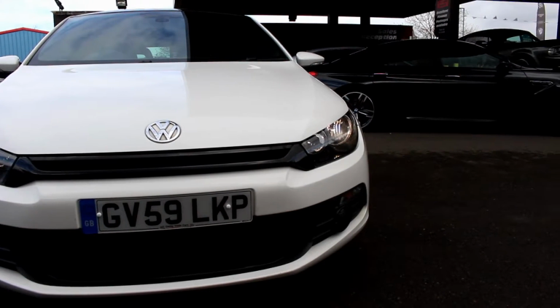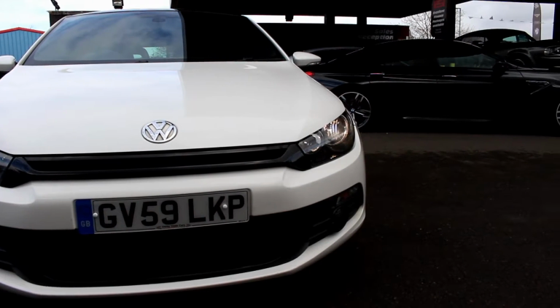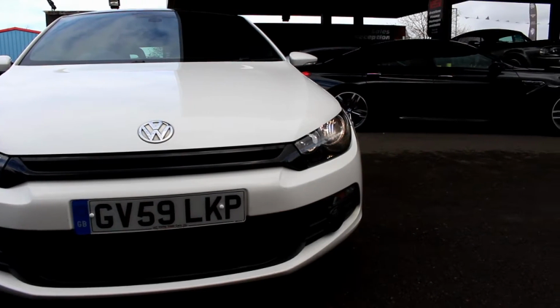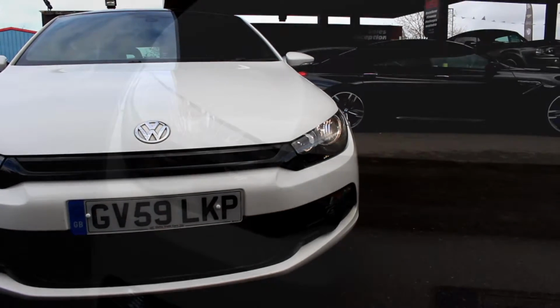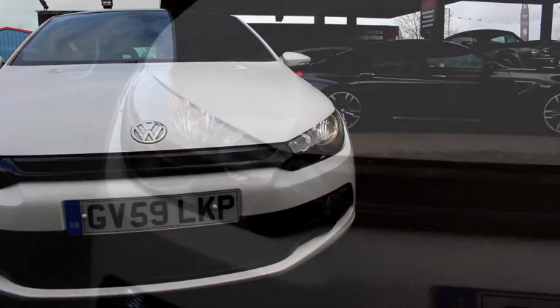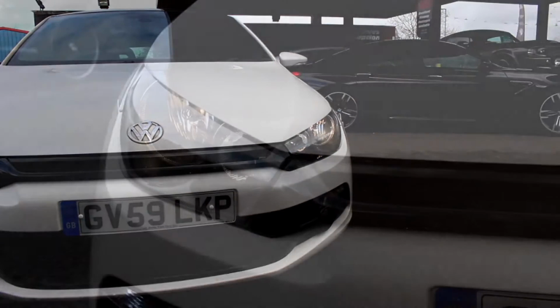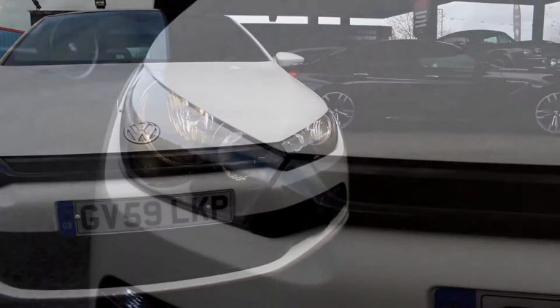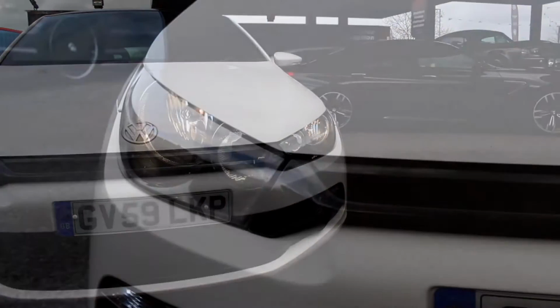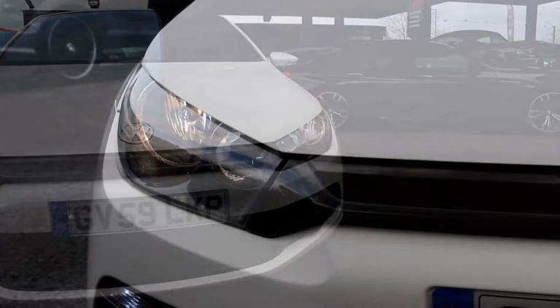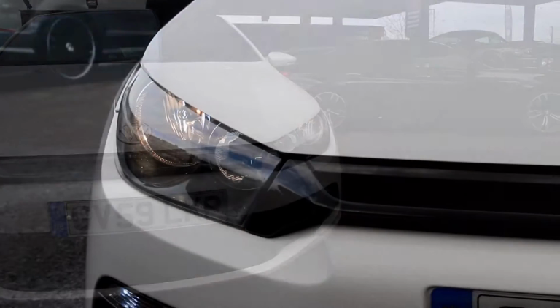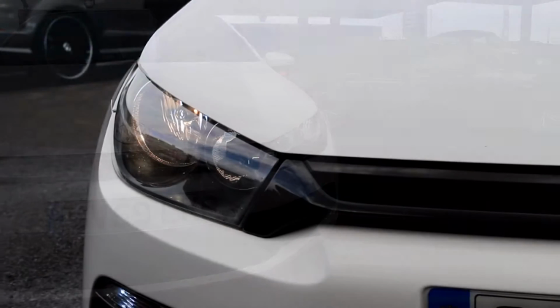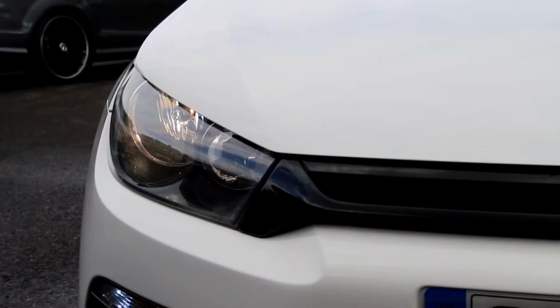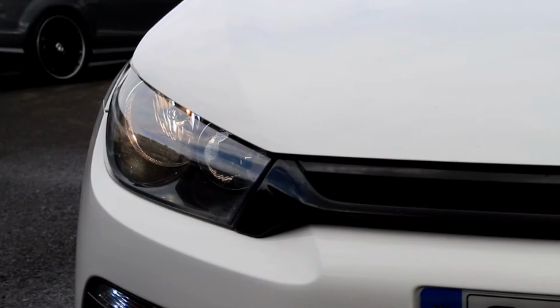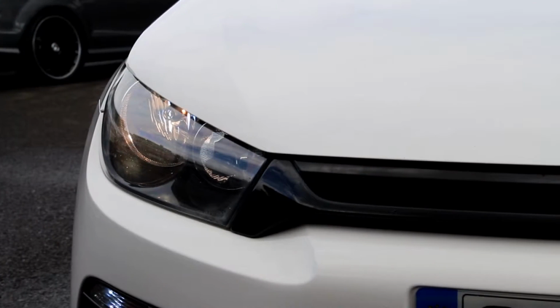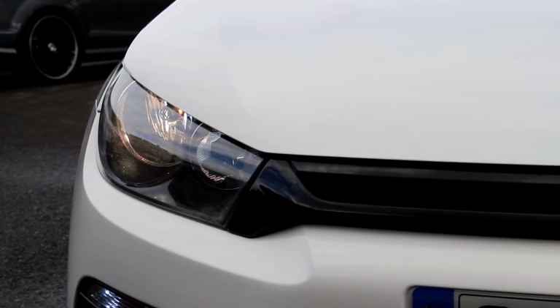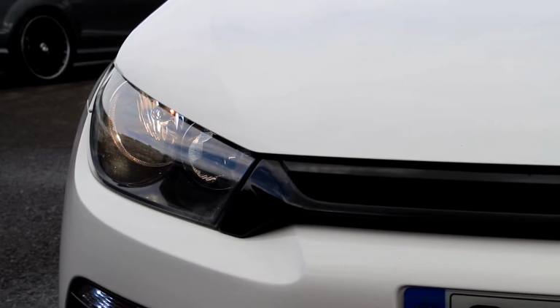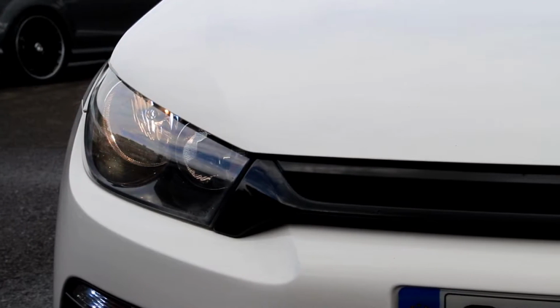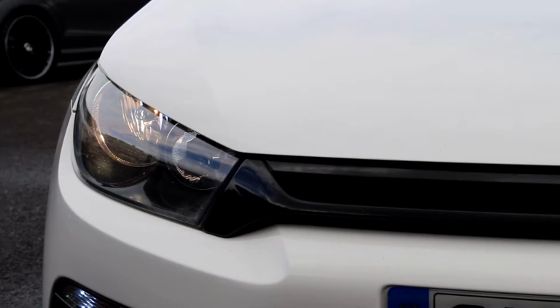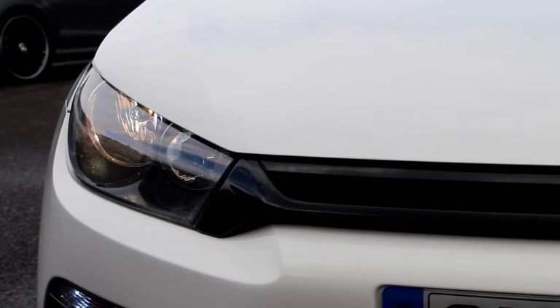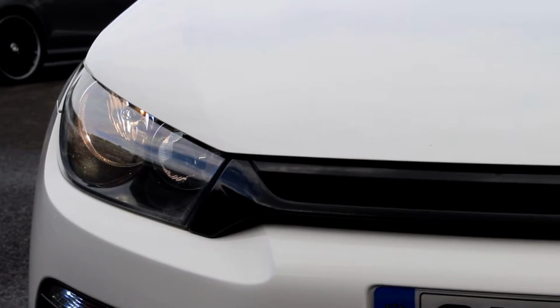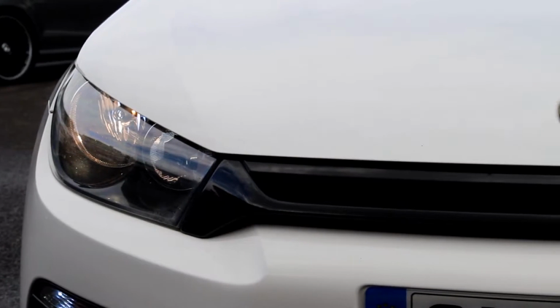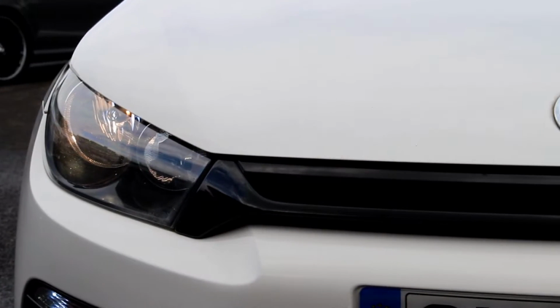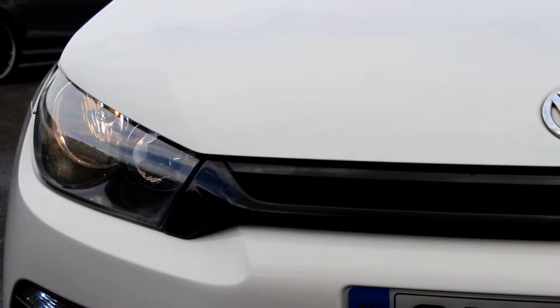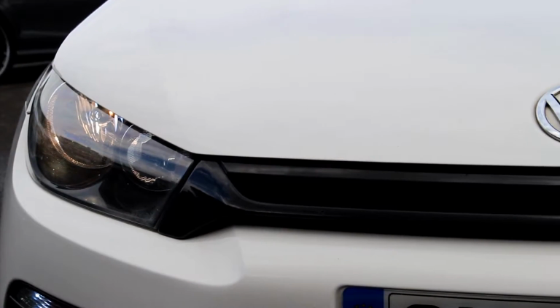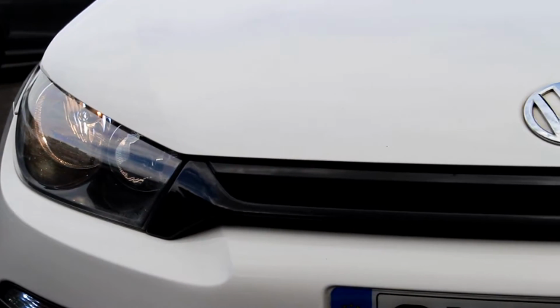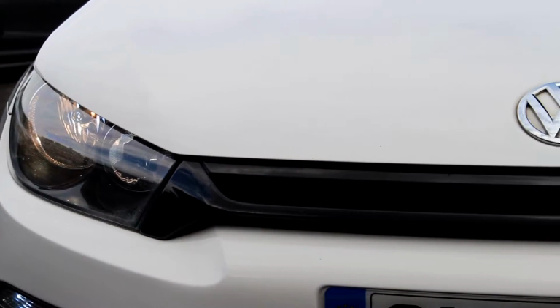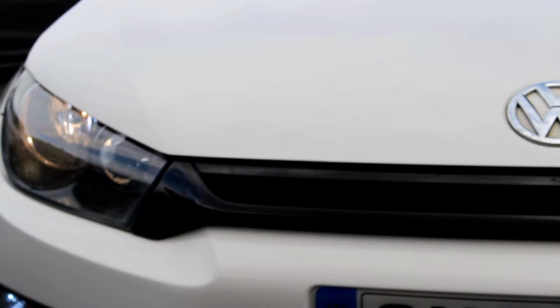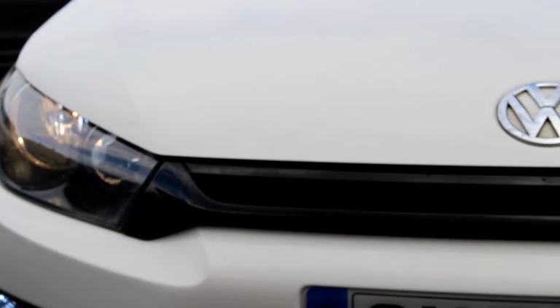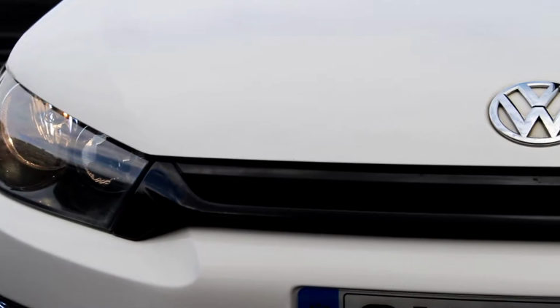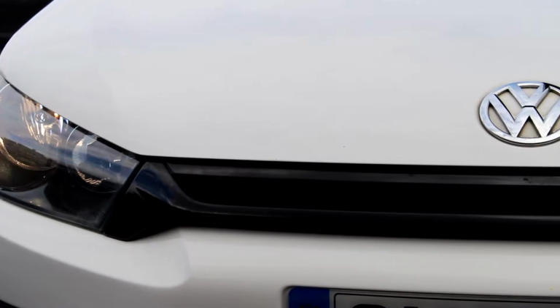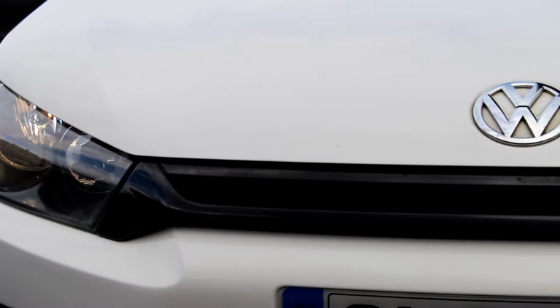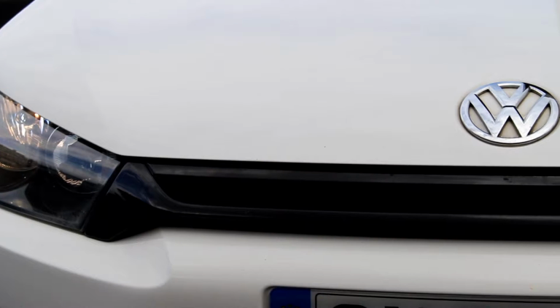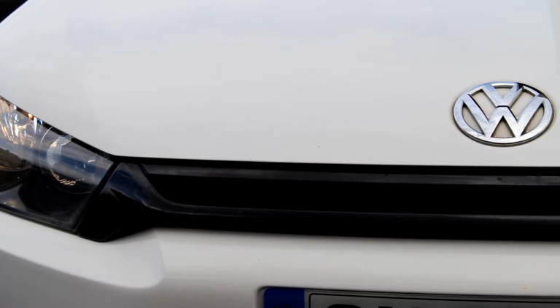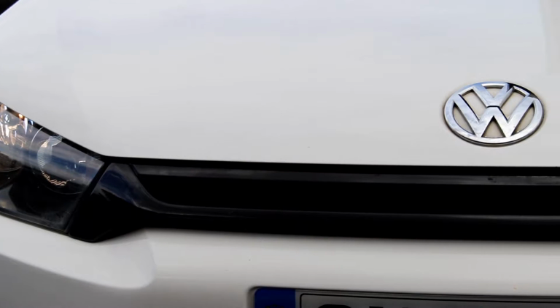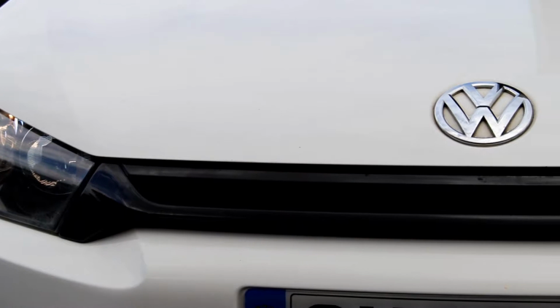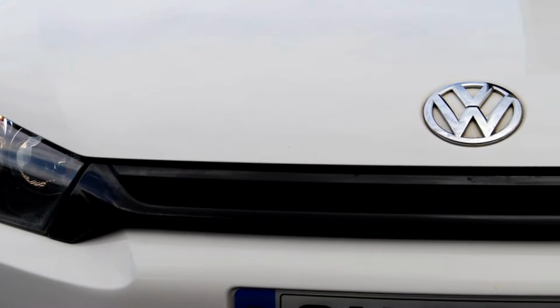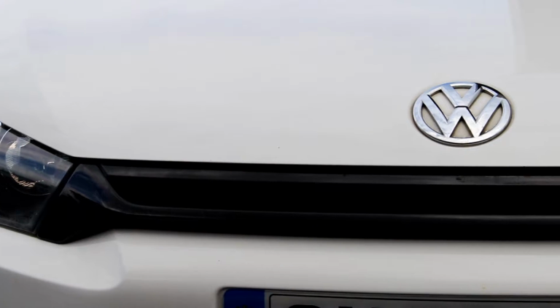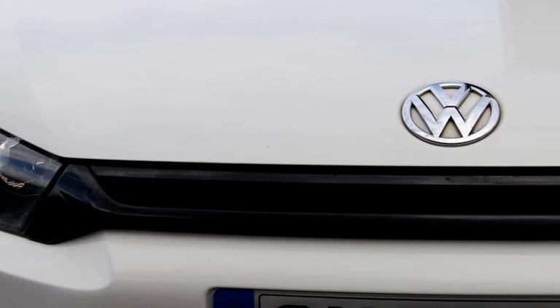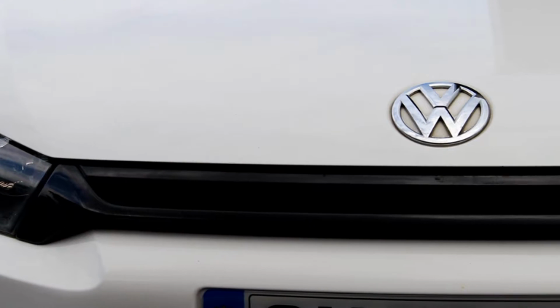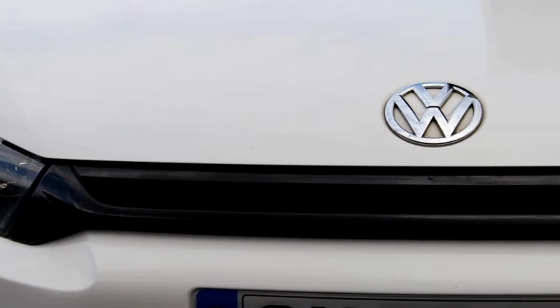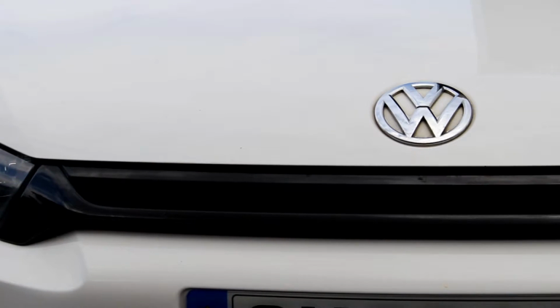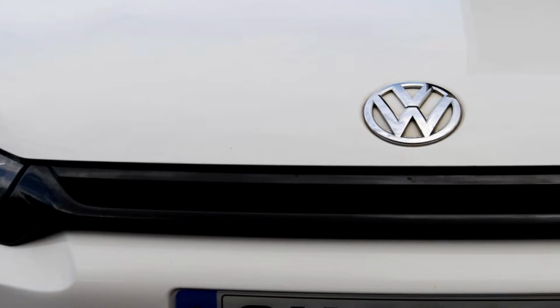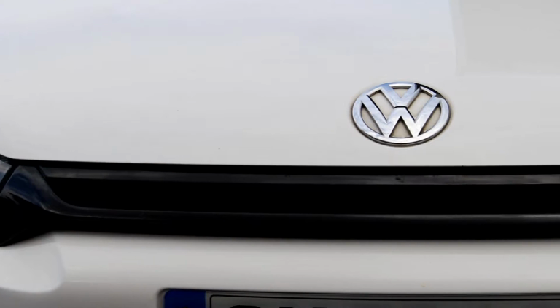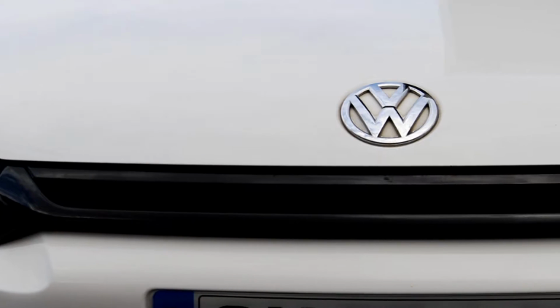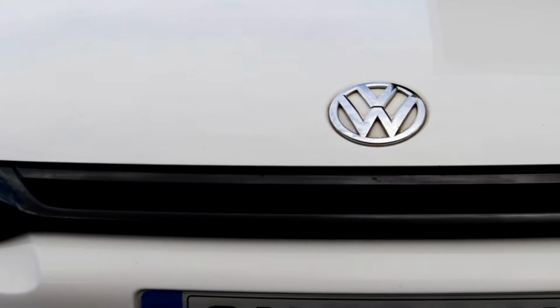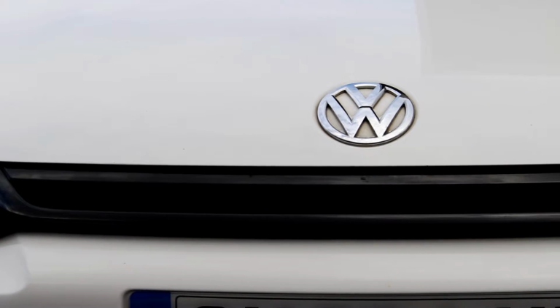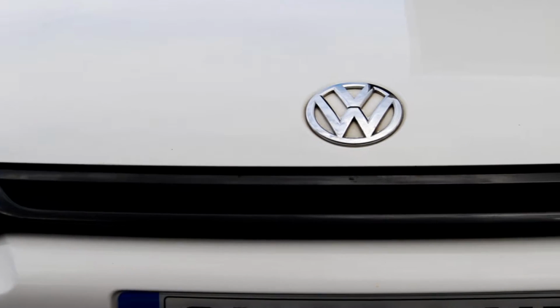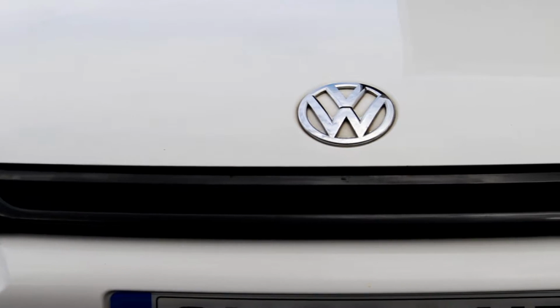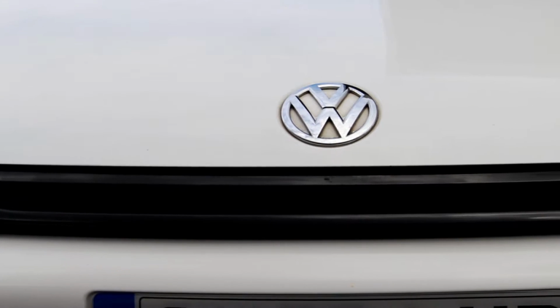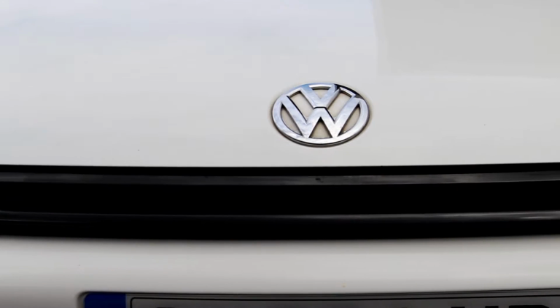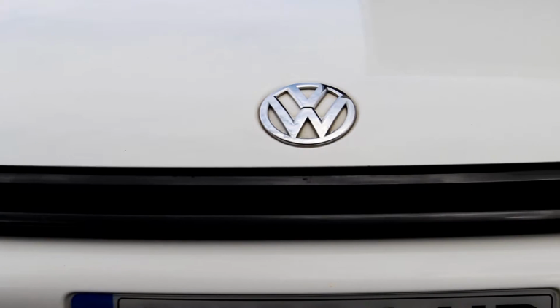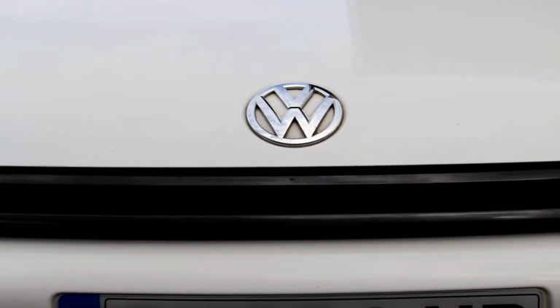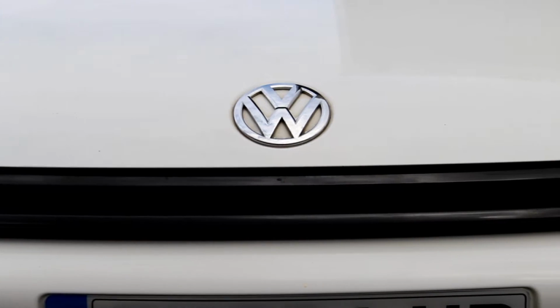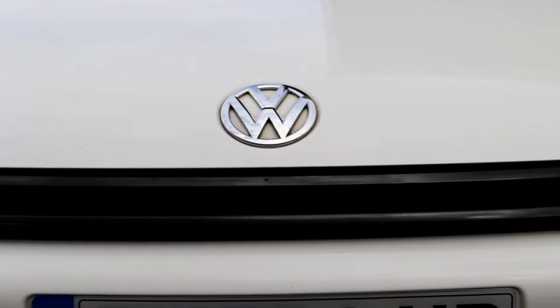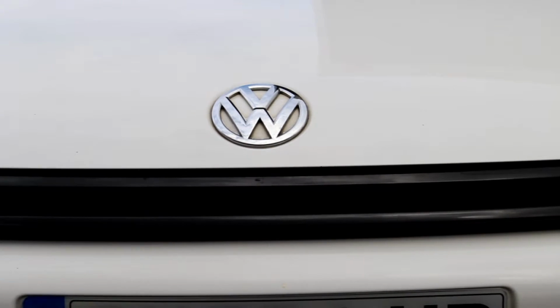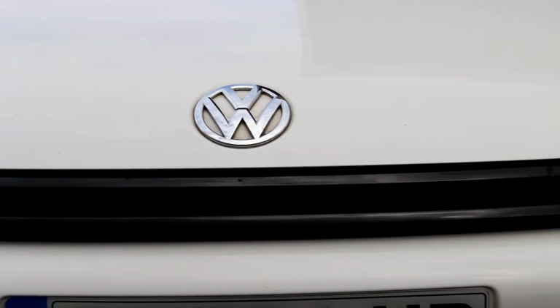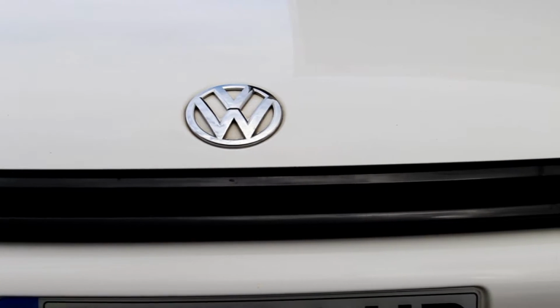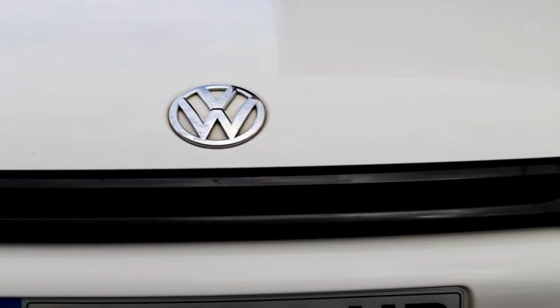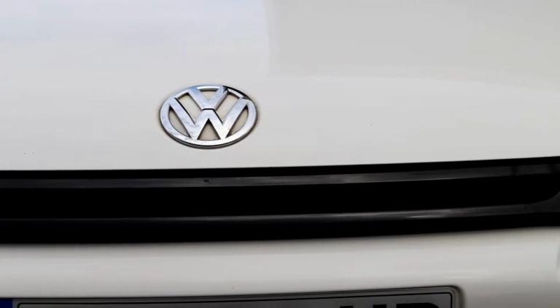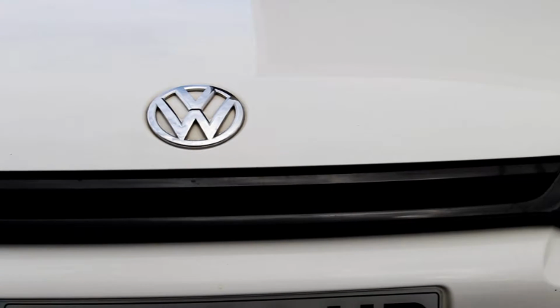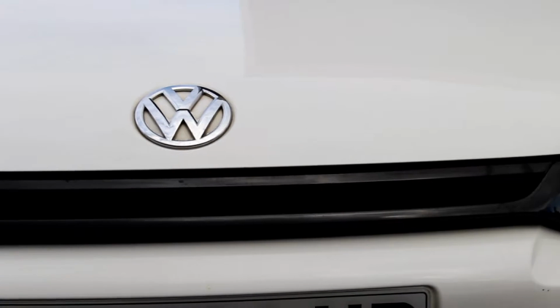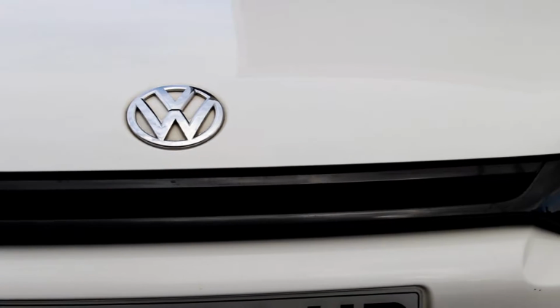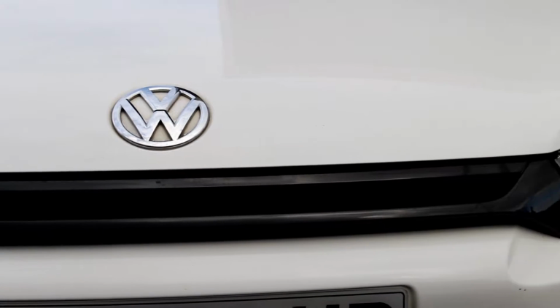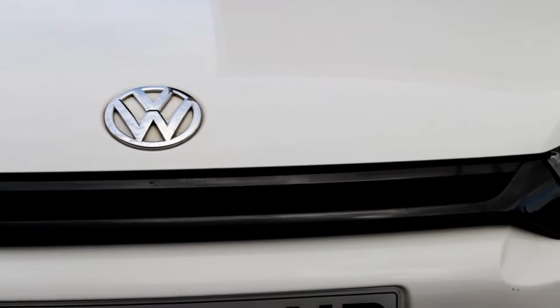This is then followed by a visit to our body shop where the car will undergo a full machine polish, as well as getting all four wheels refurbished.